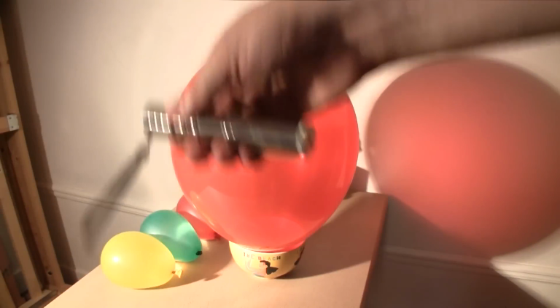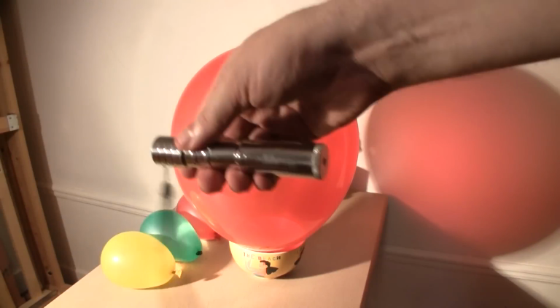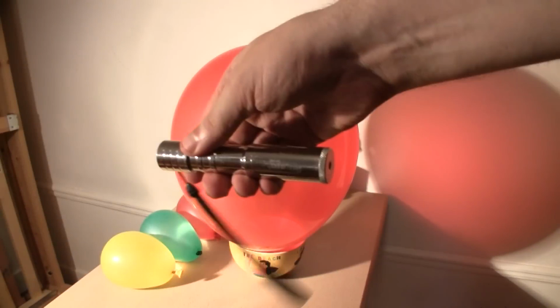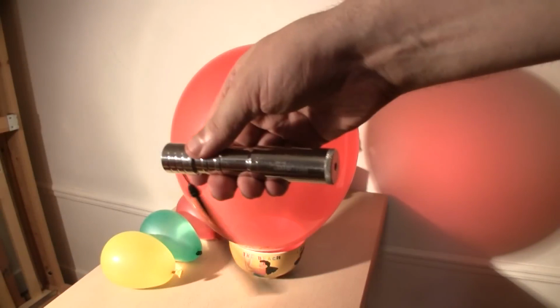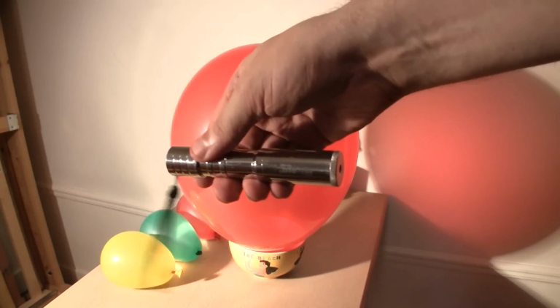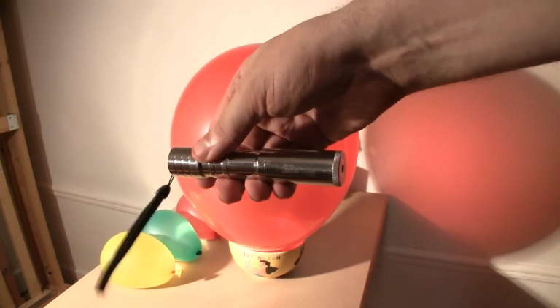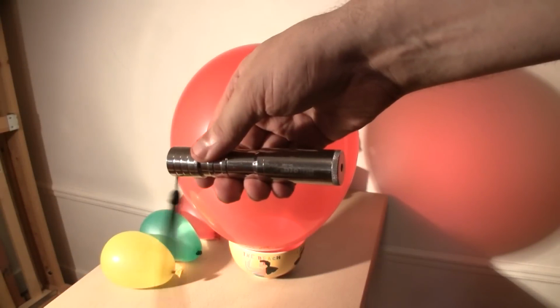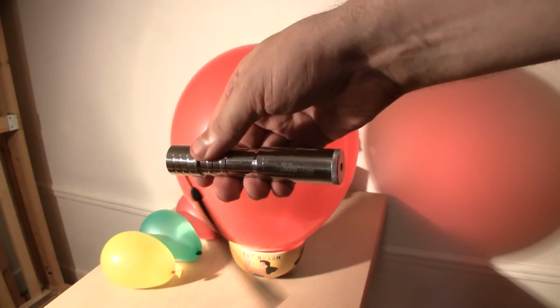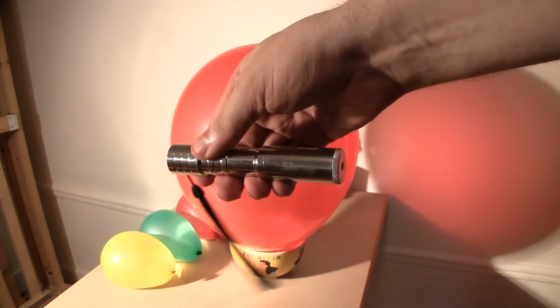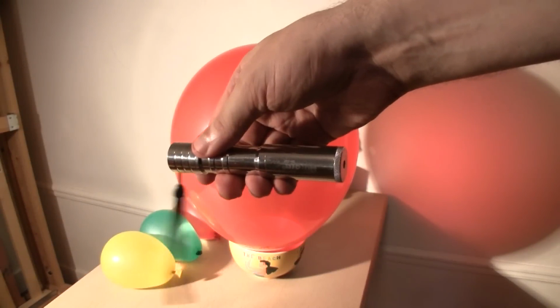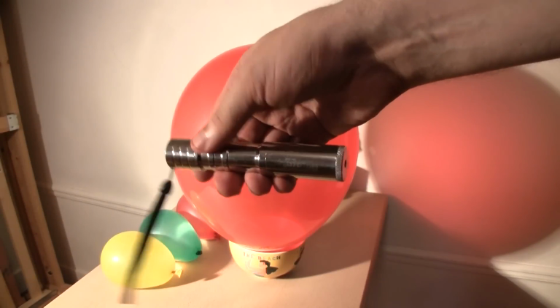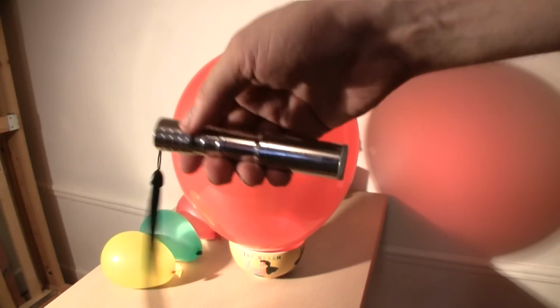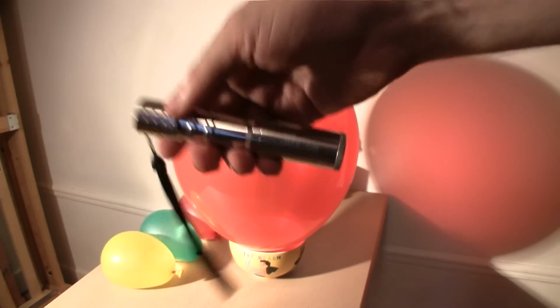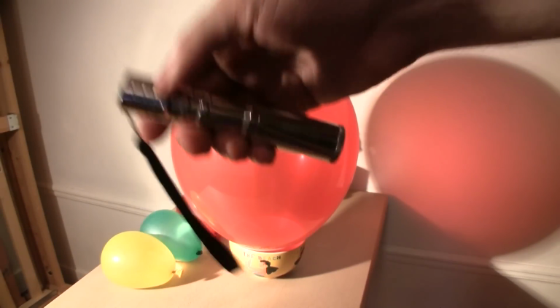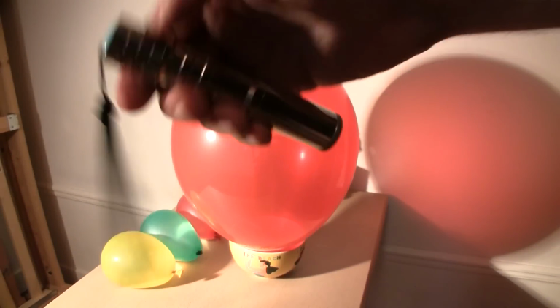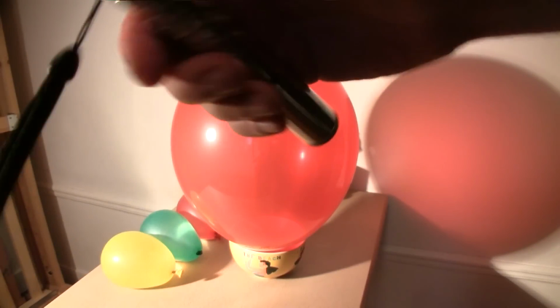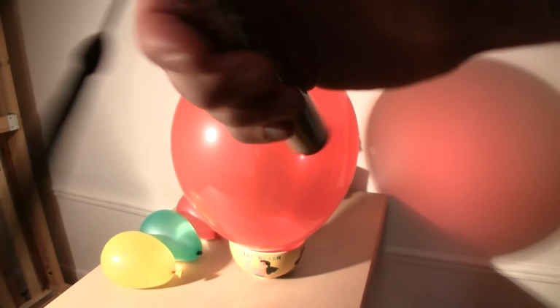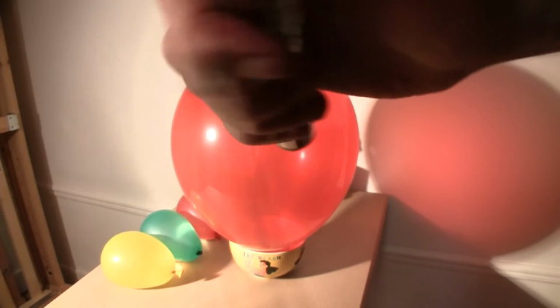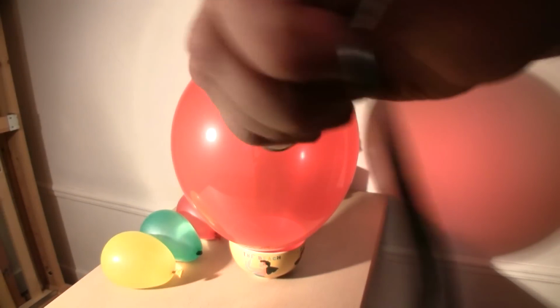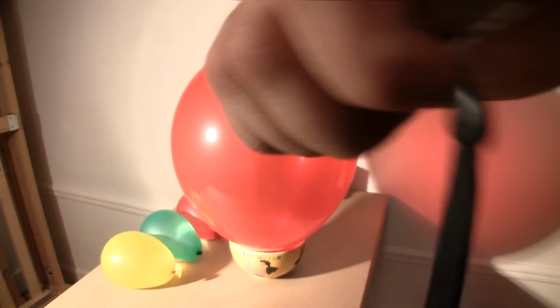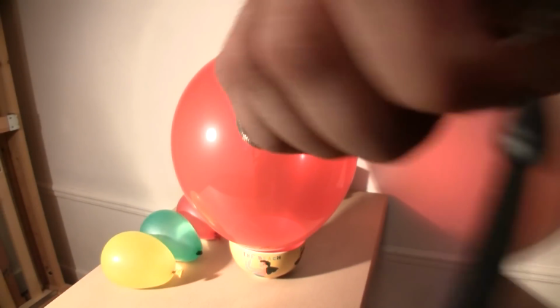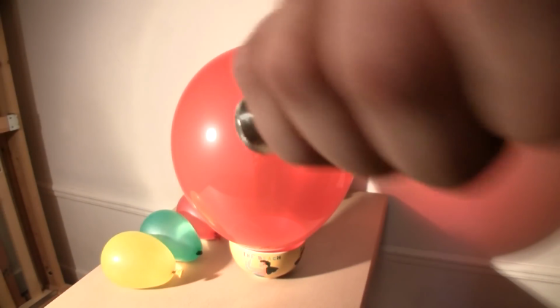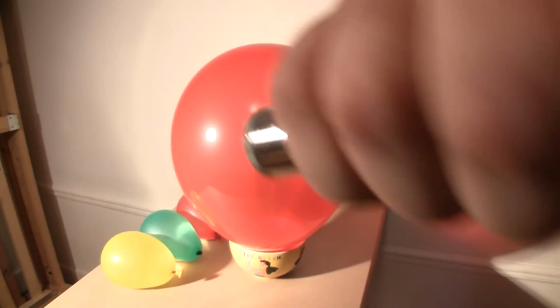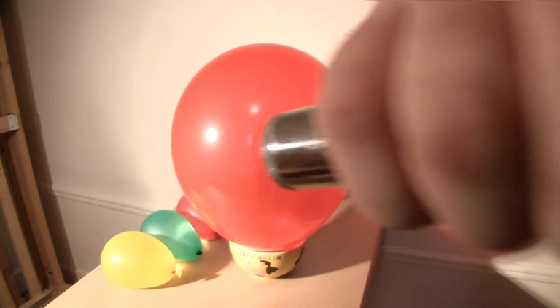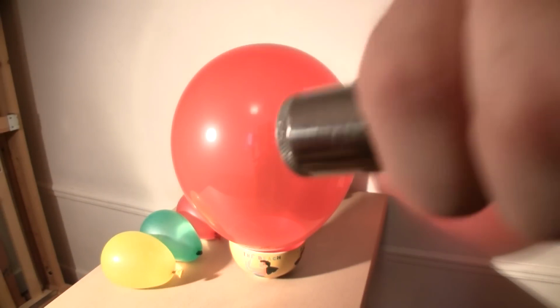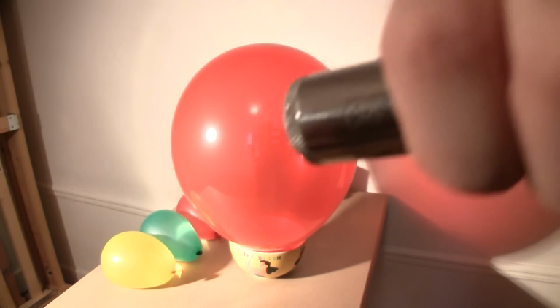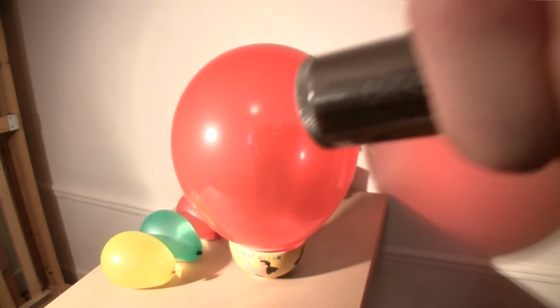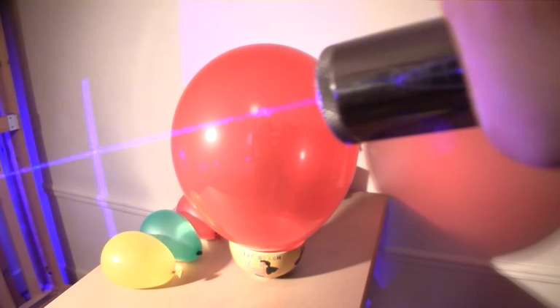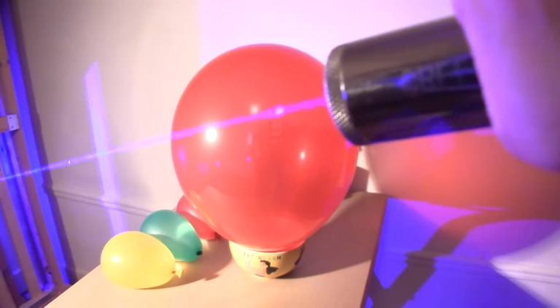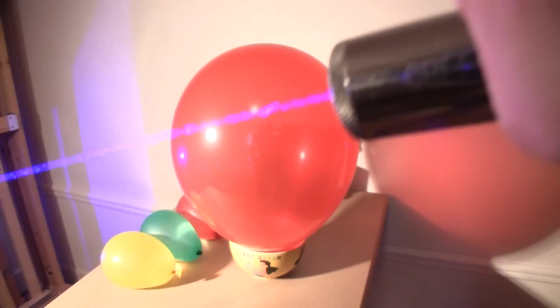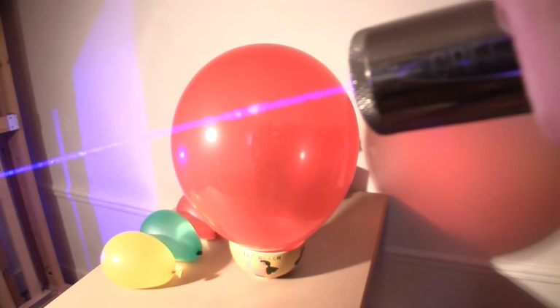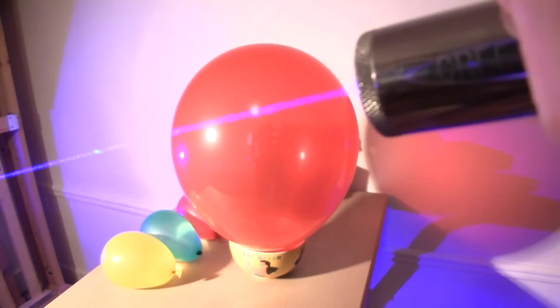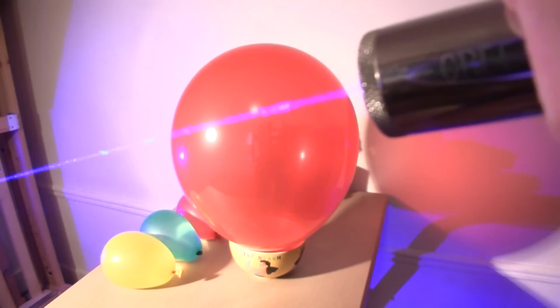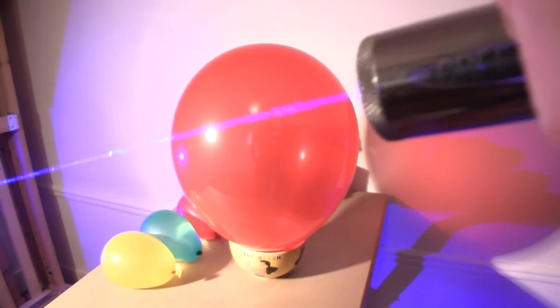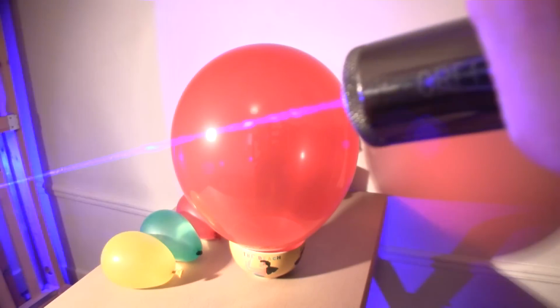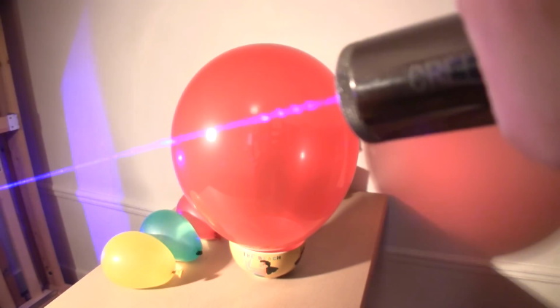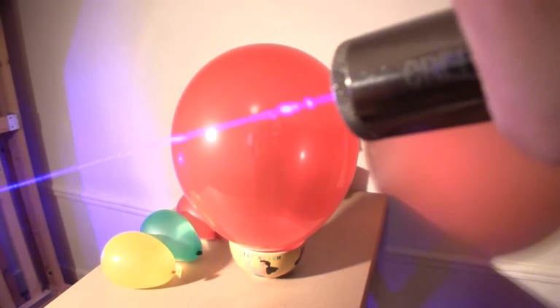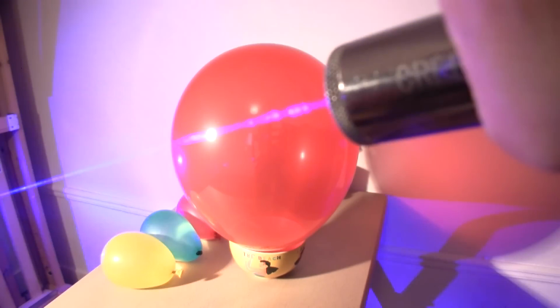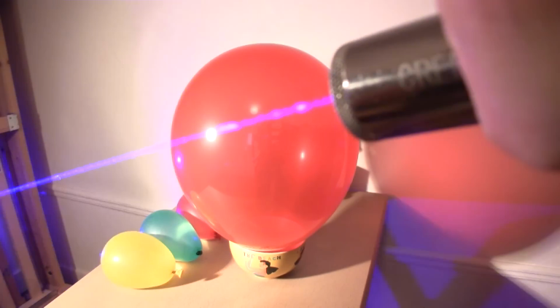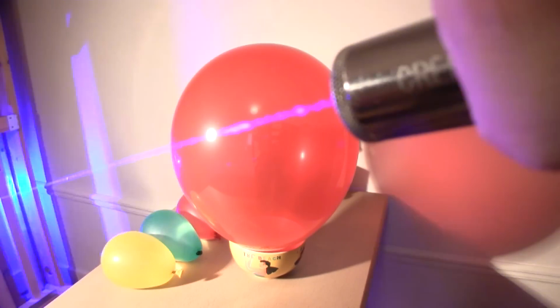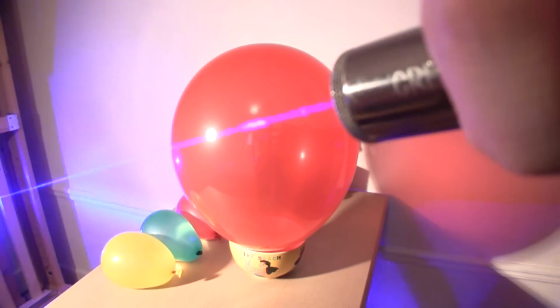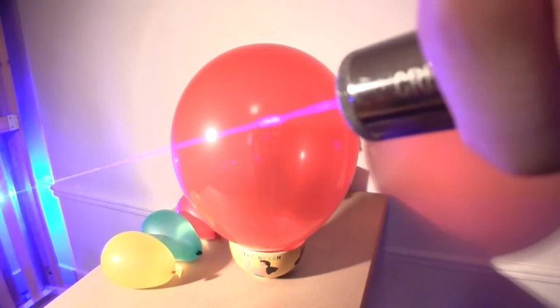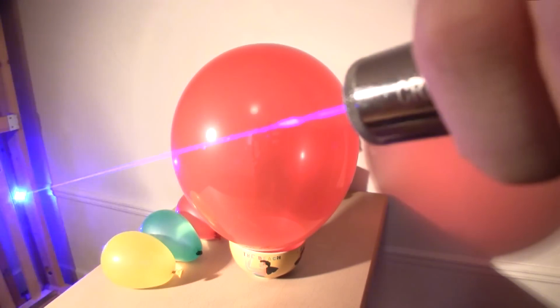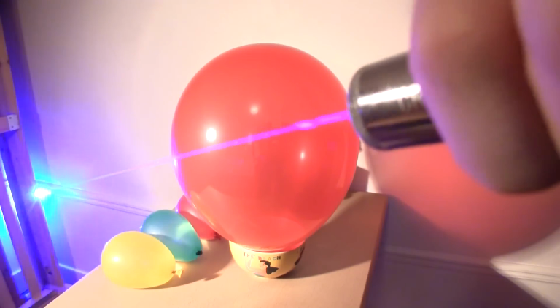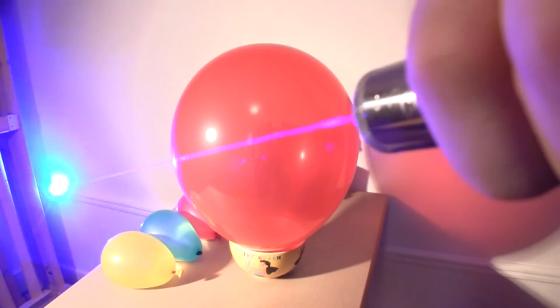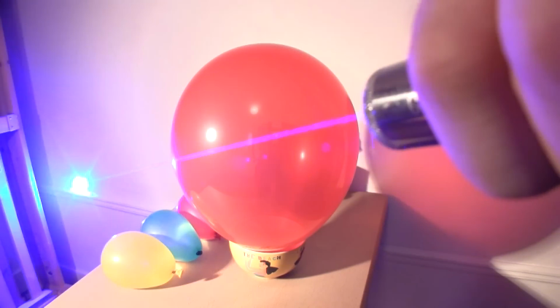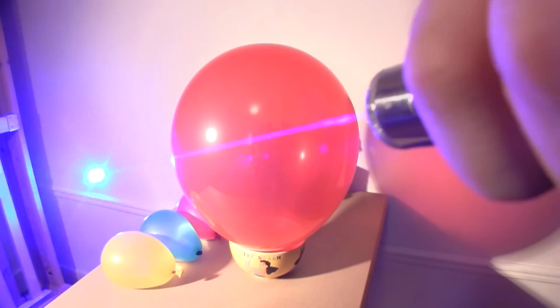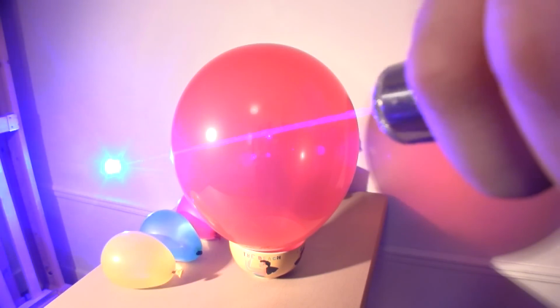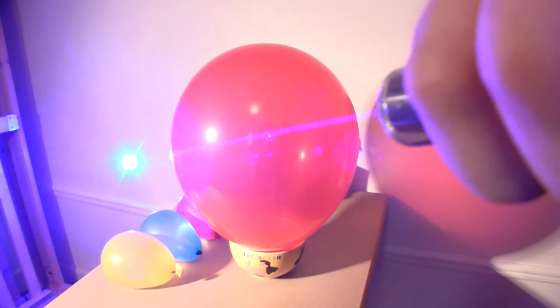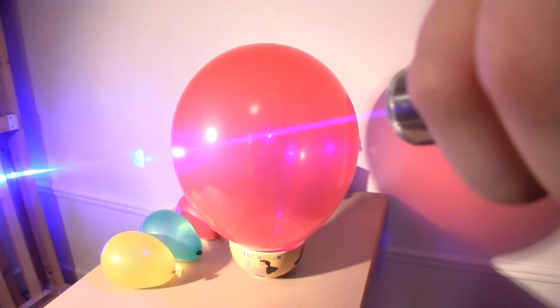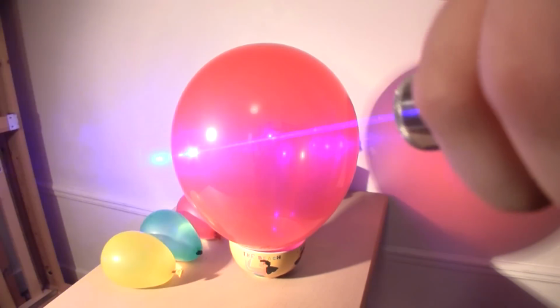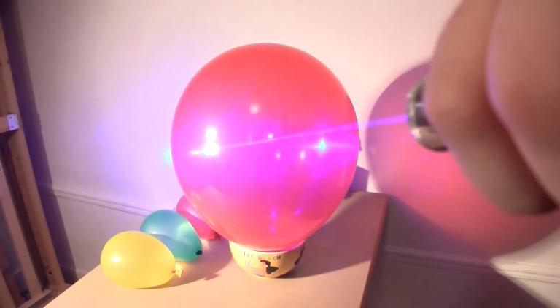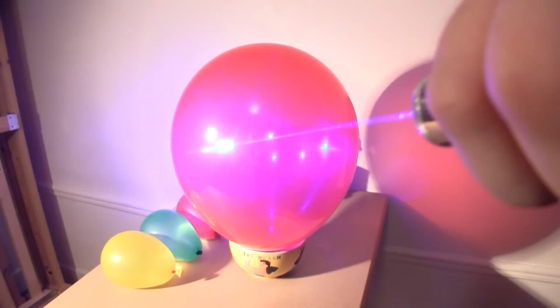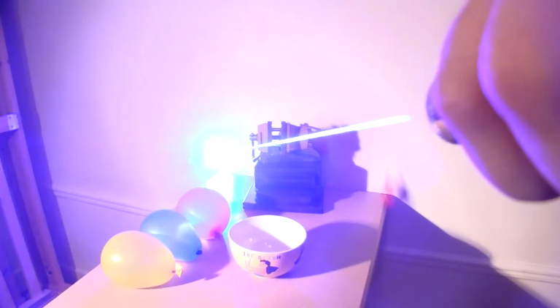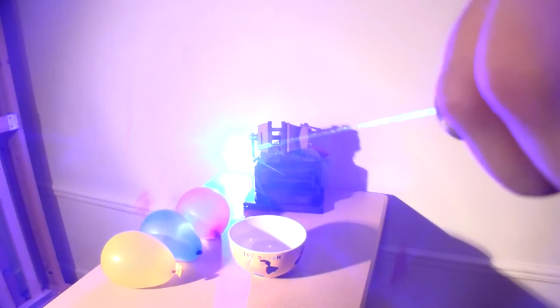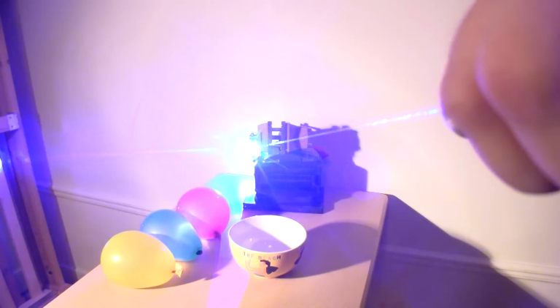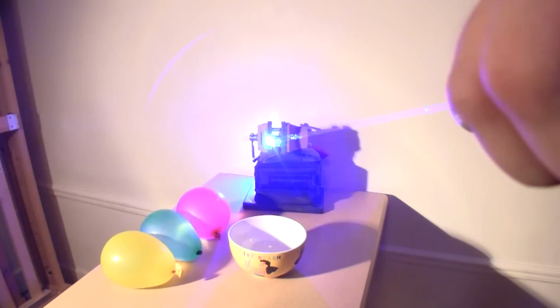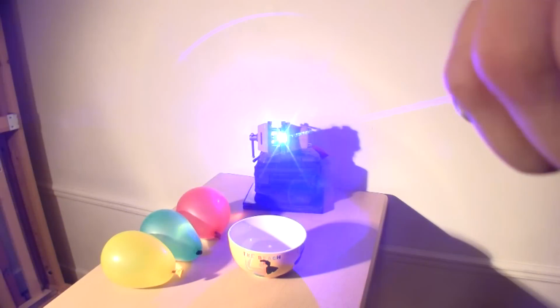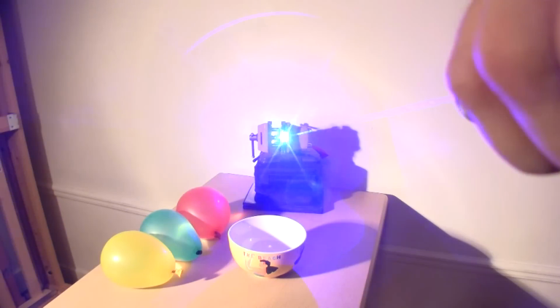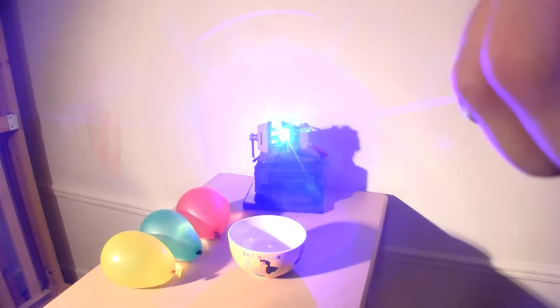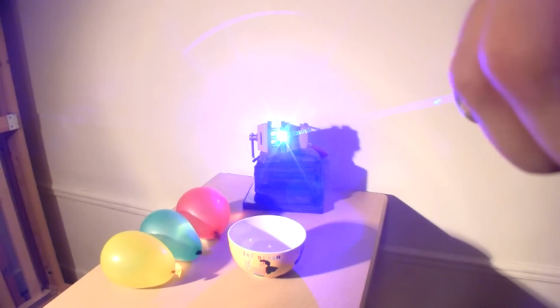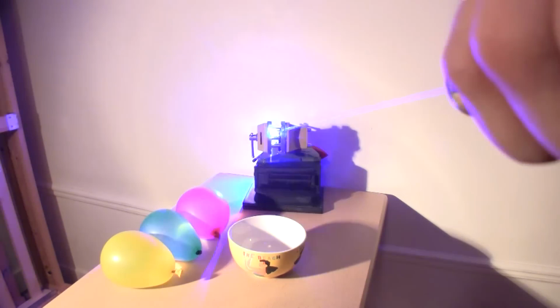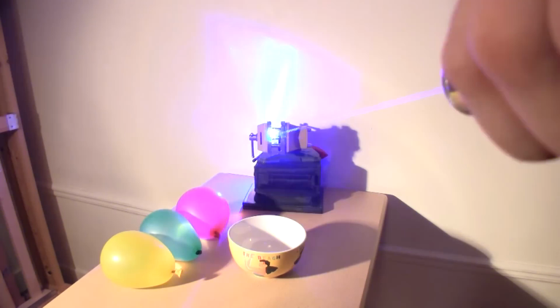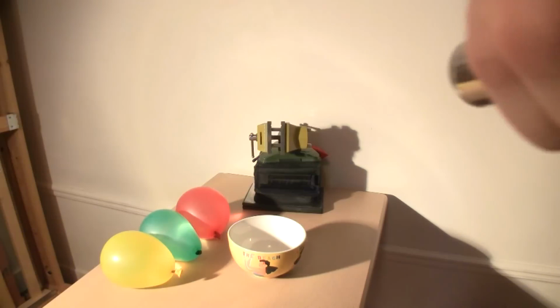Here's a brief fun laser light science demonstration. I will use this 1000 milliwatt custom blue laser placed in this vise.